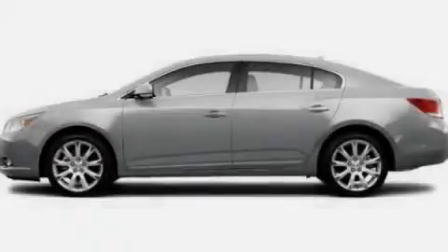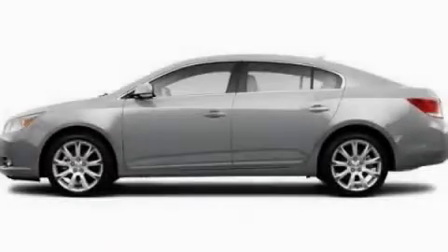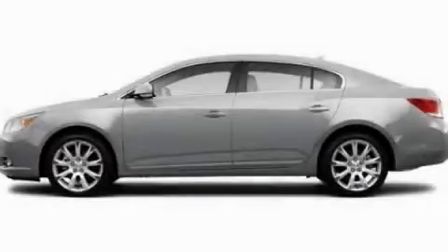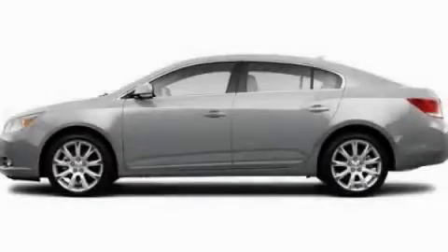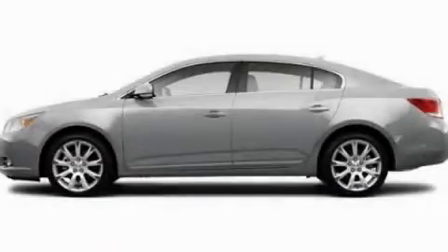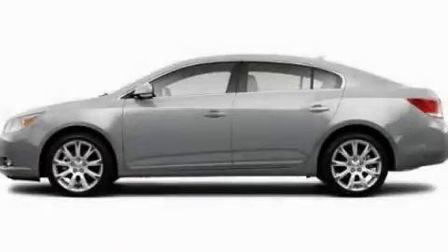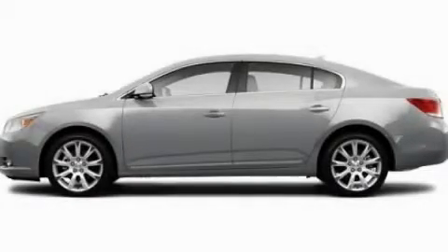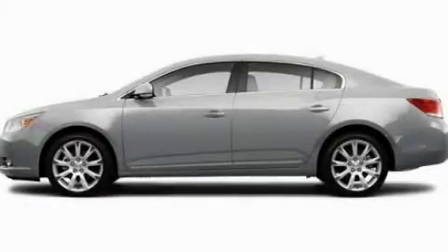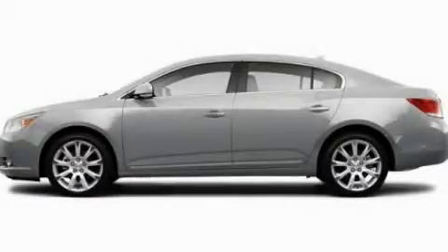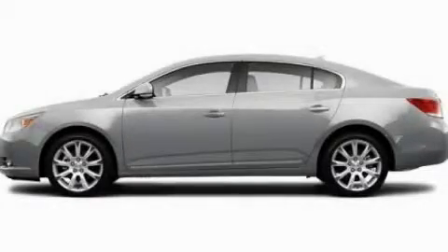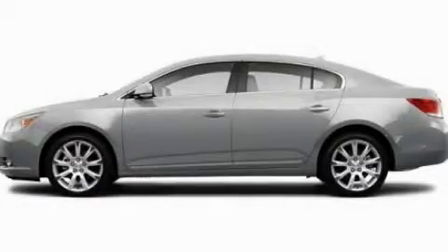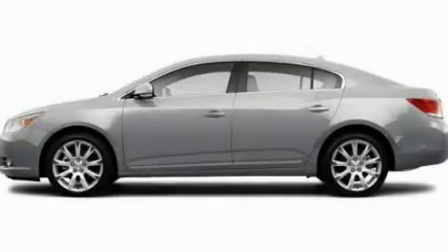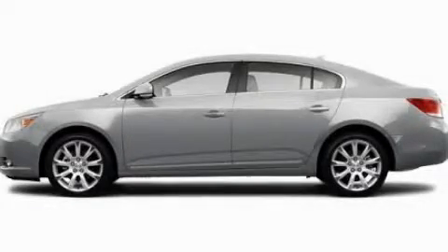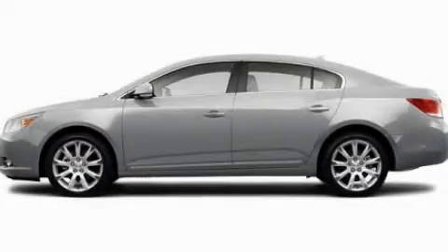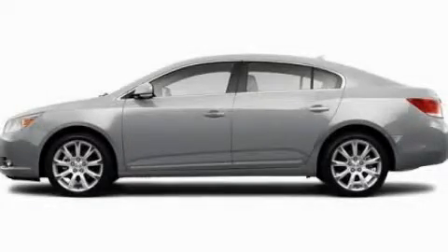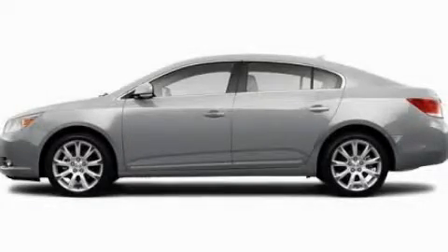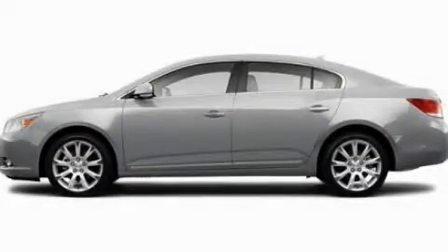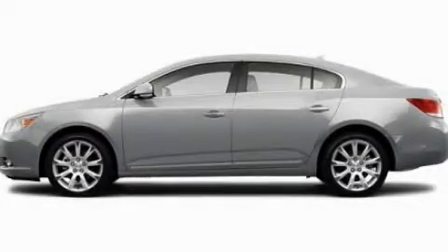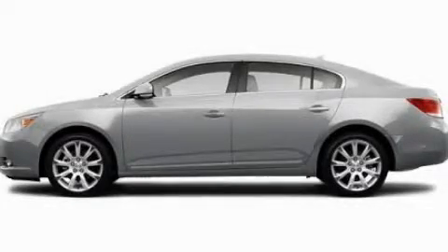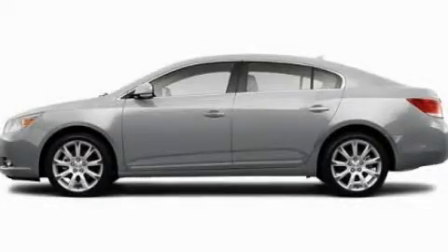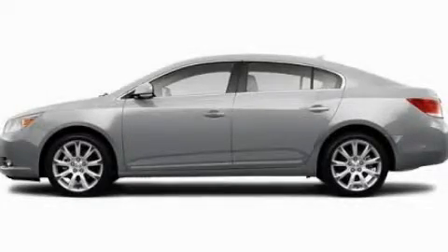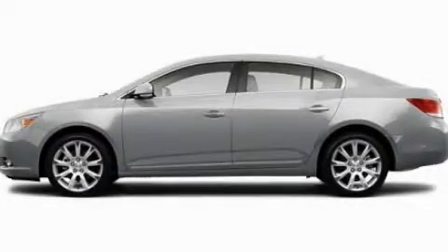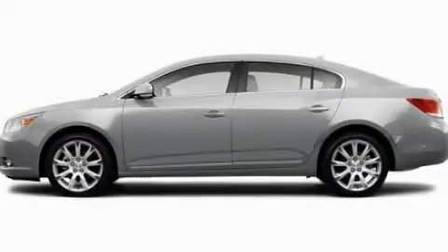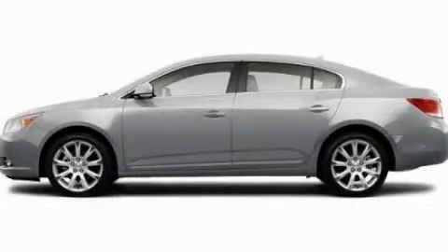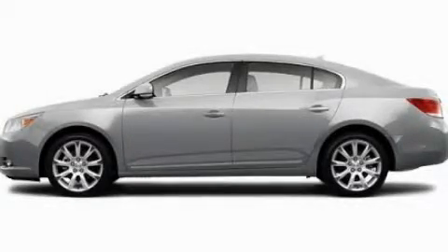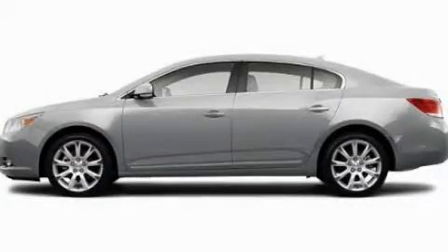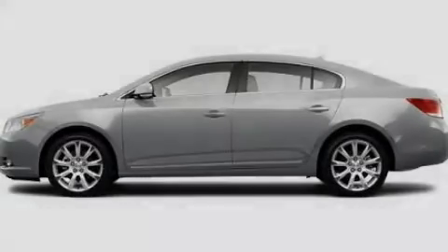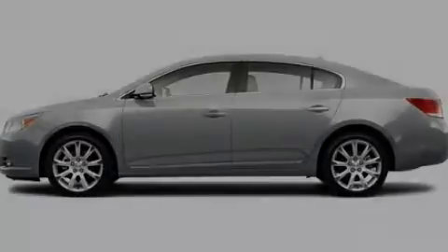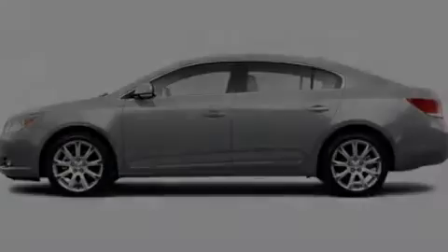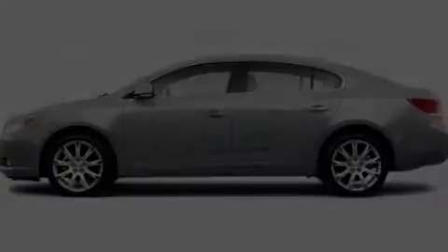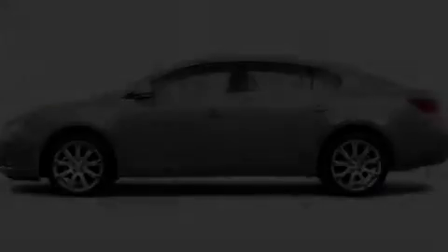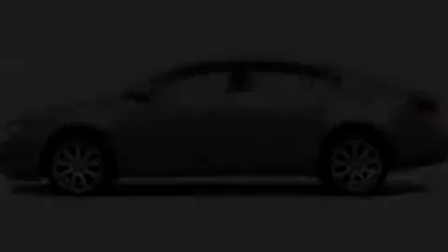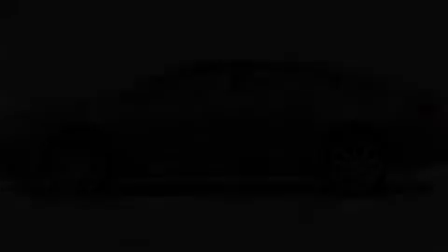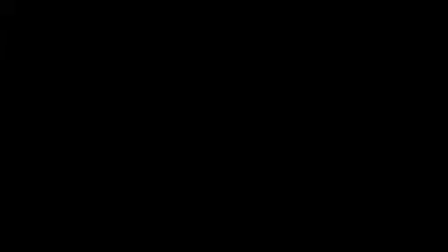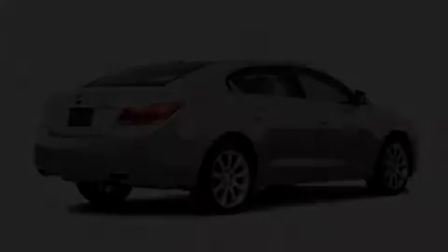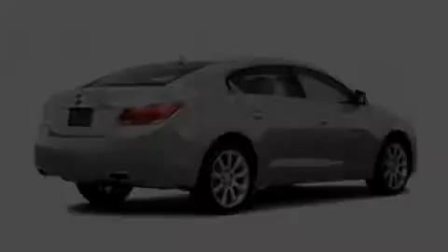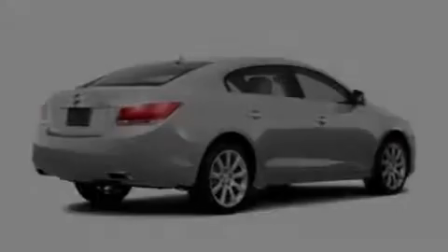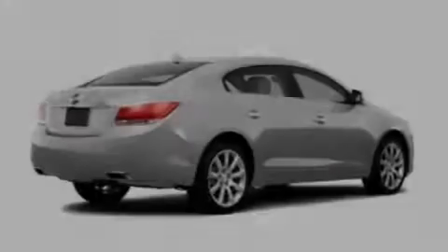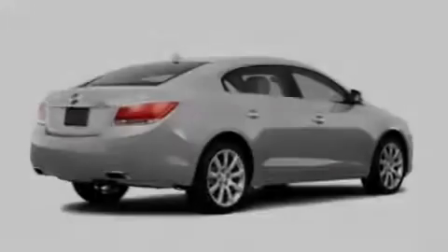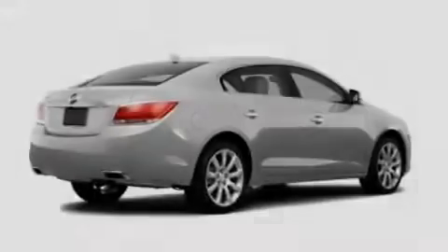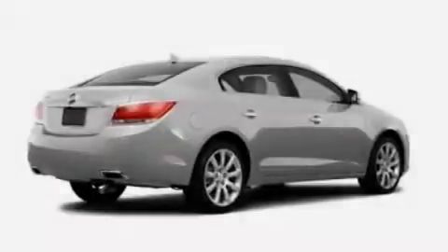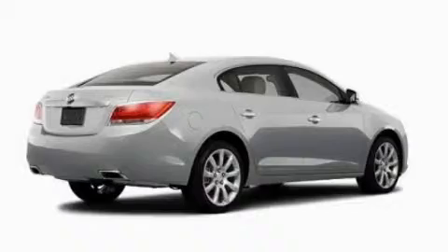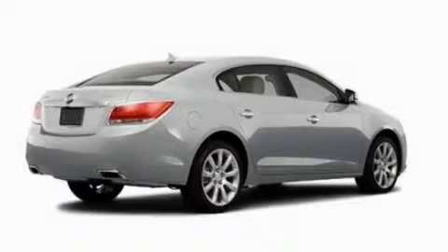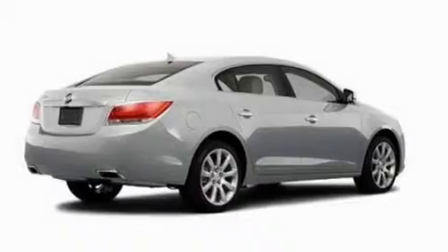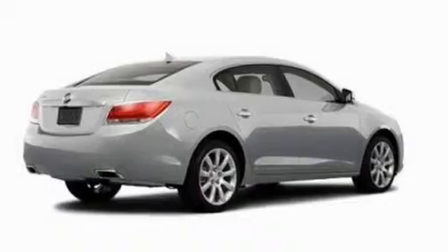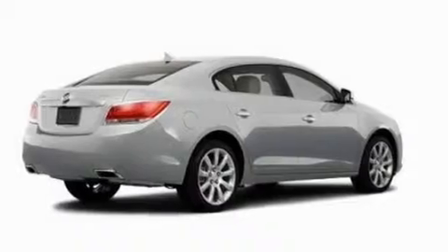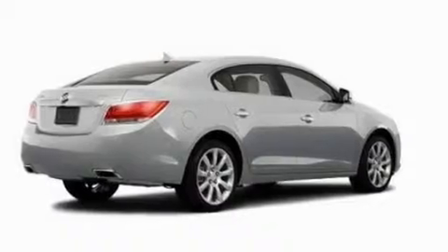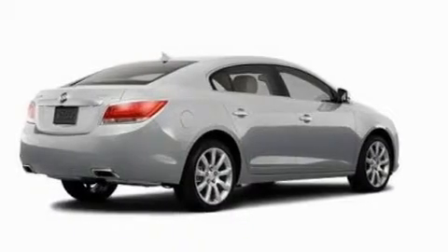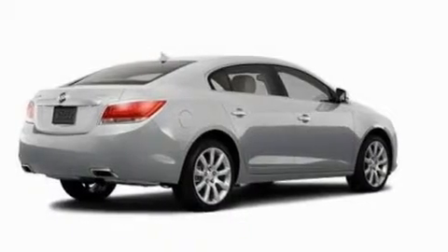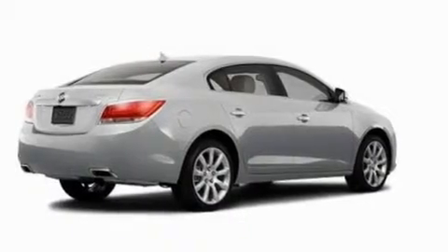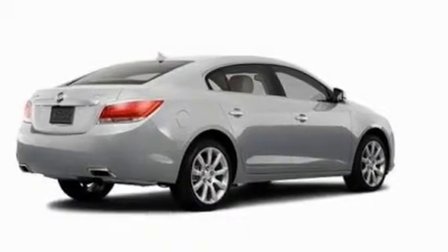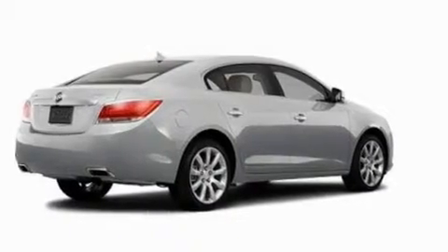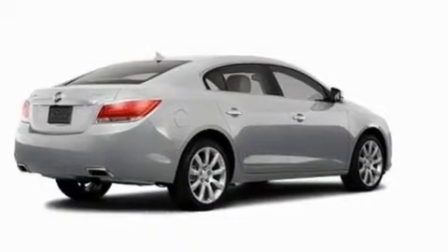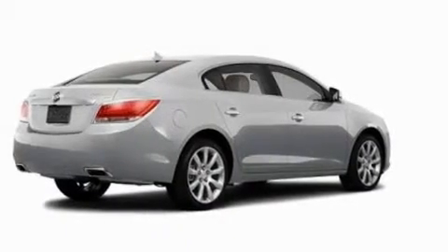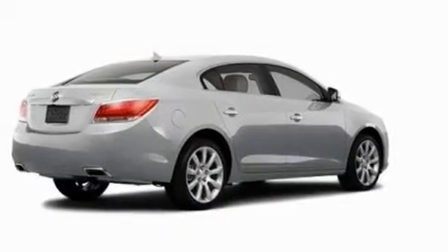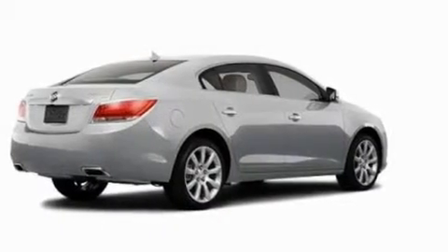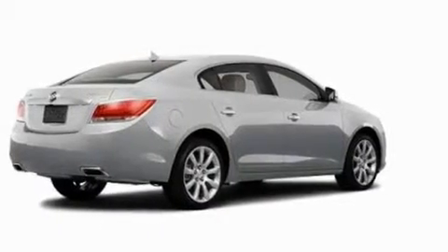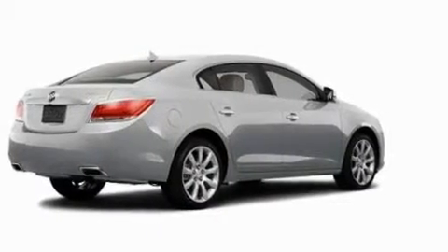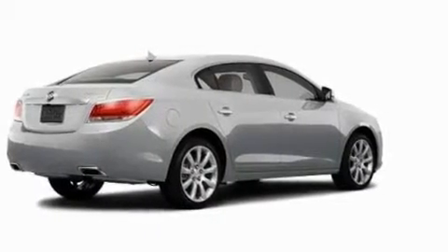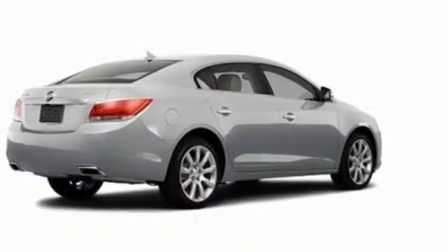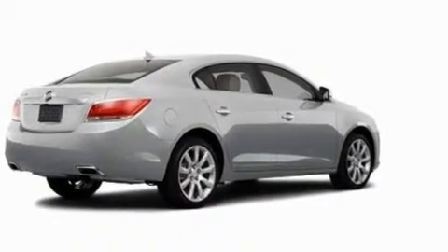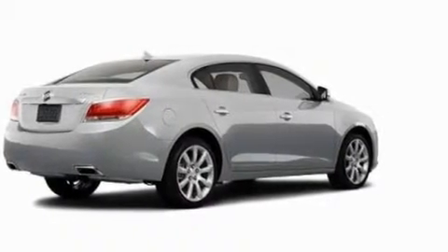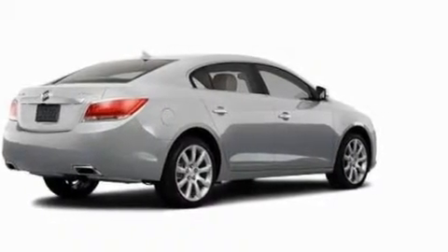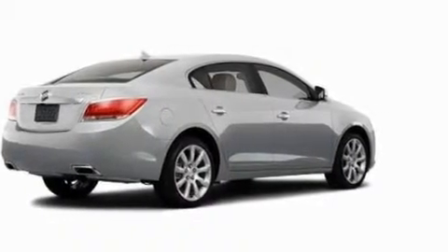This is a 2011 Buick LaCrosse. It features a four-cylinder engine and an automatic transmission.